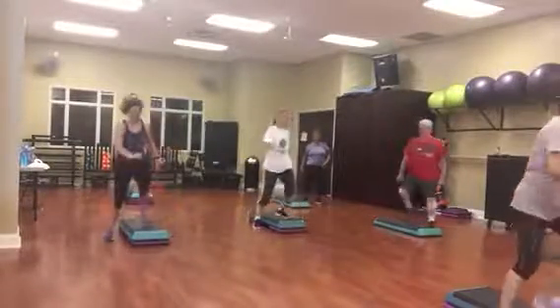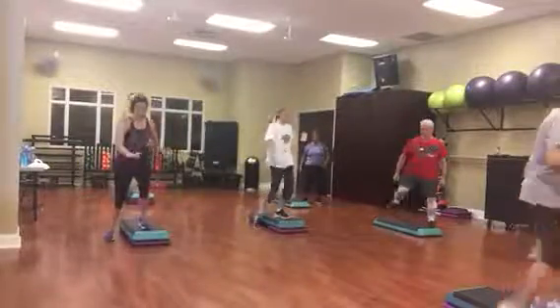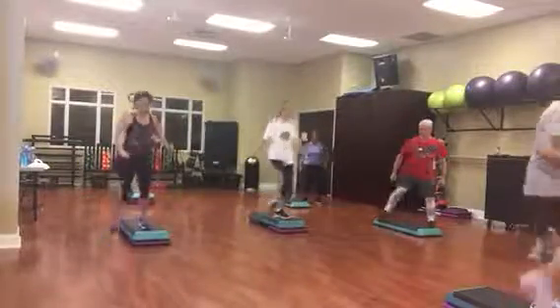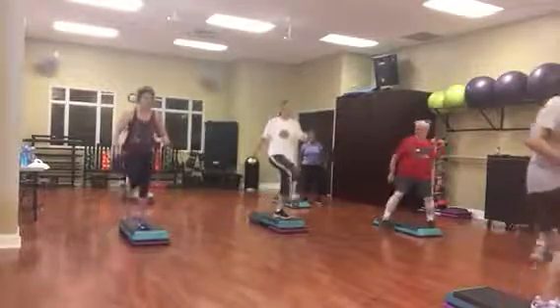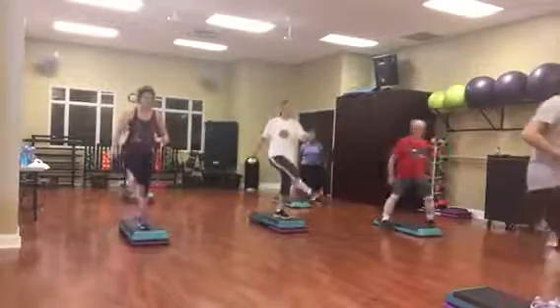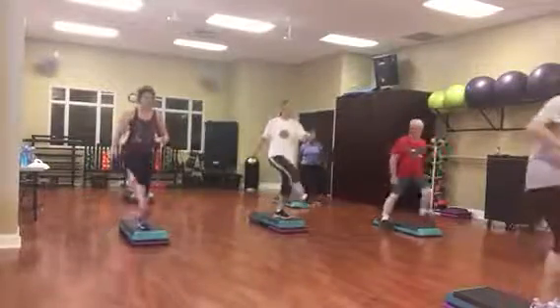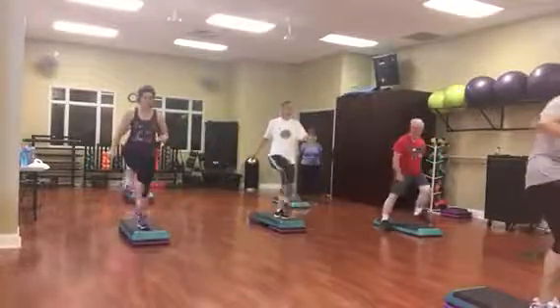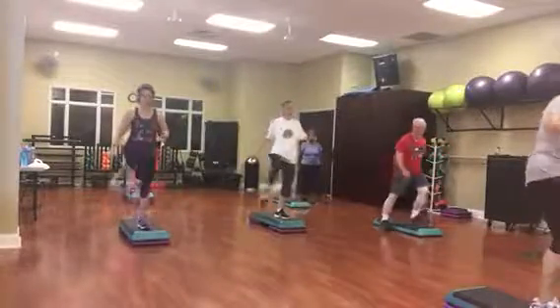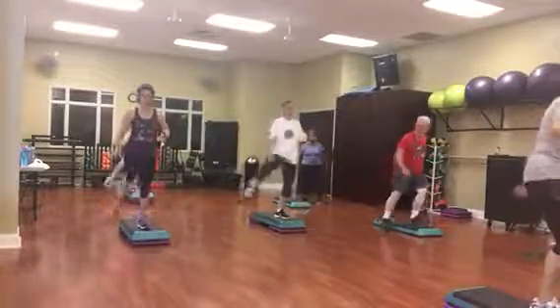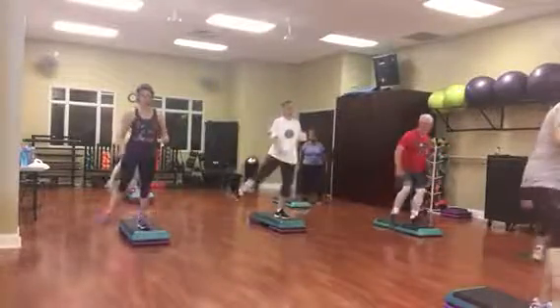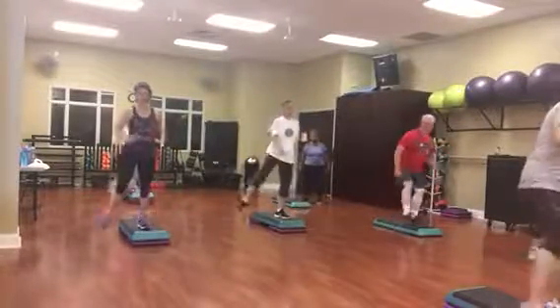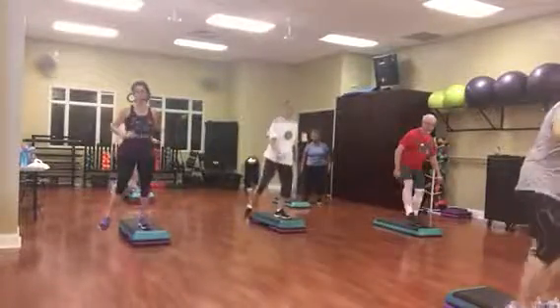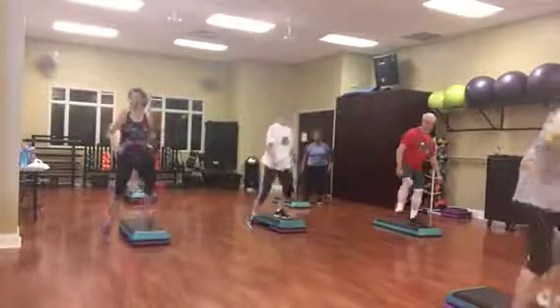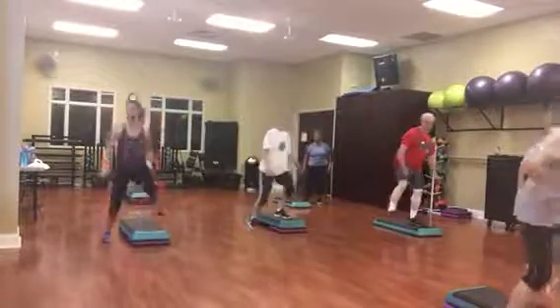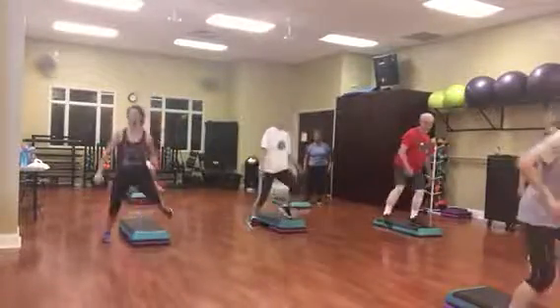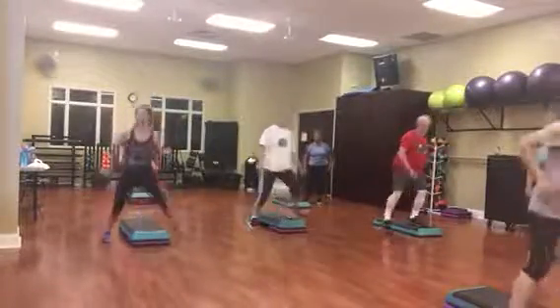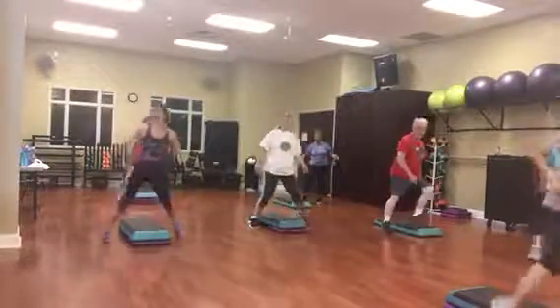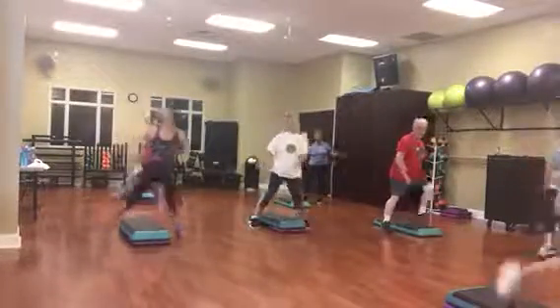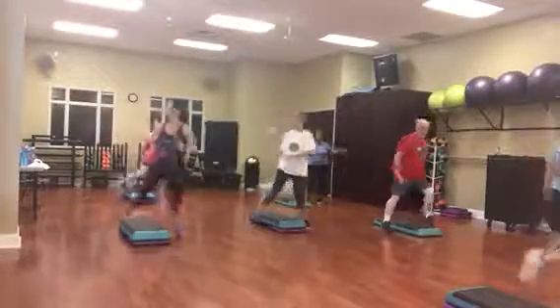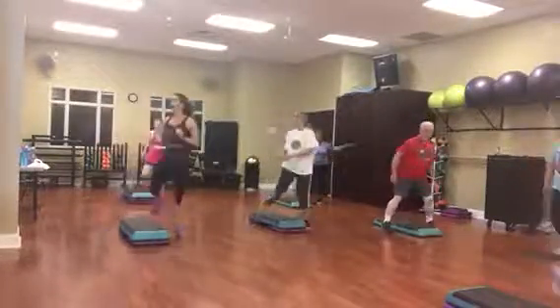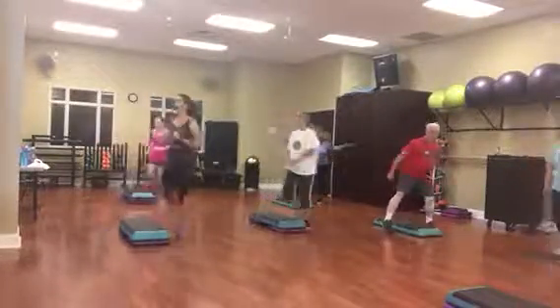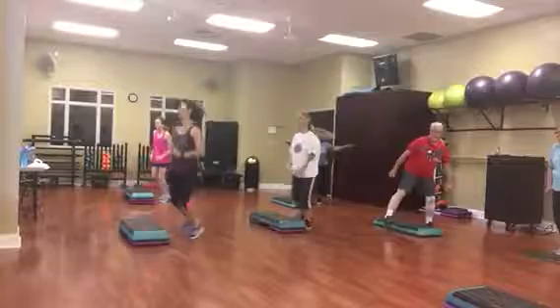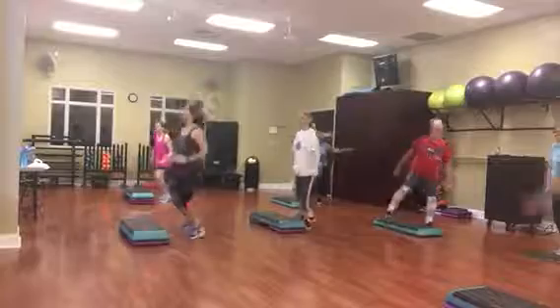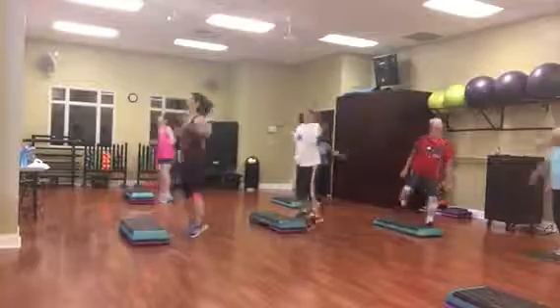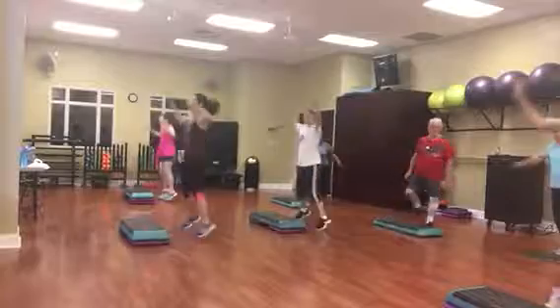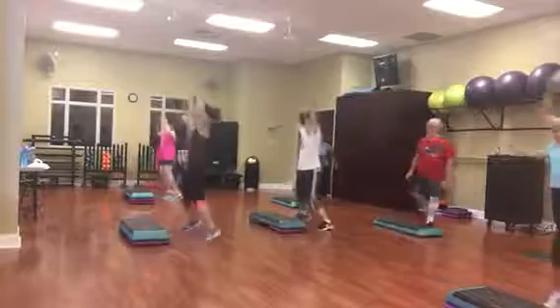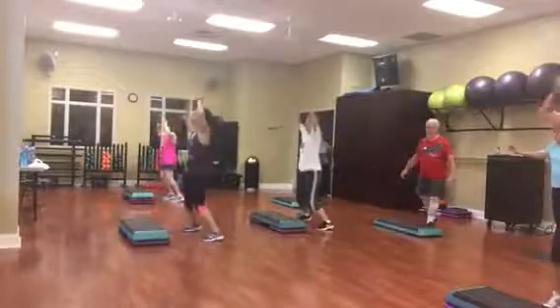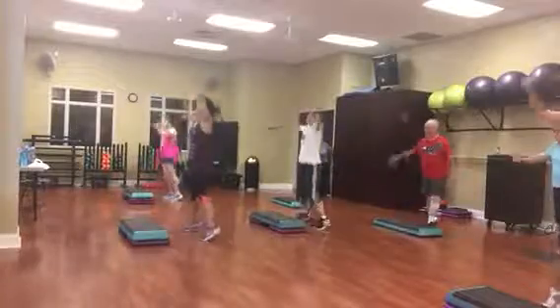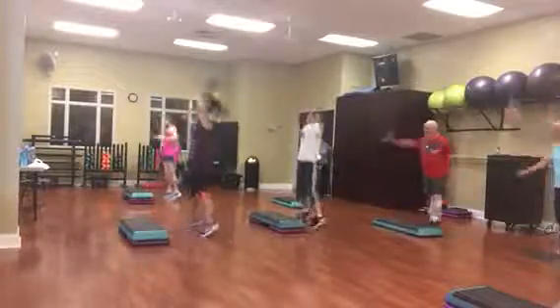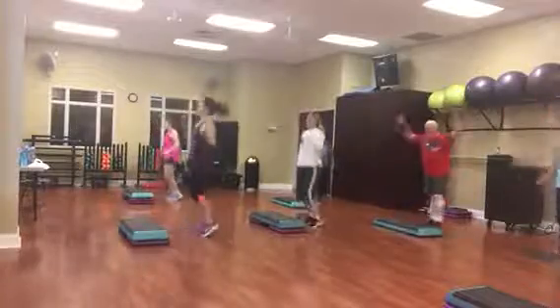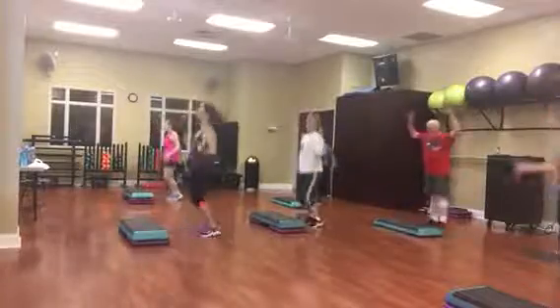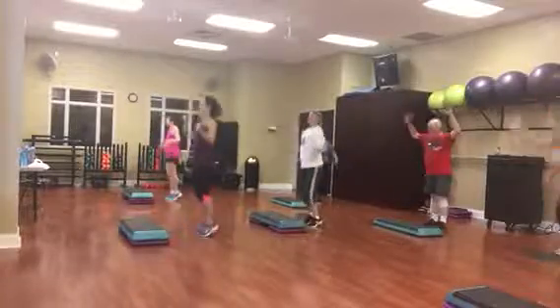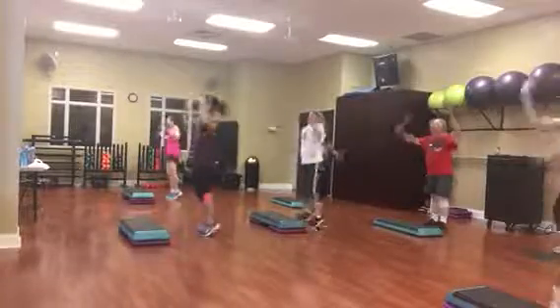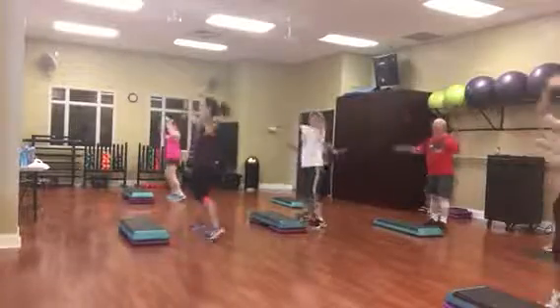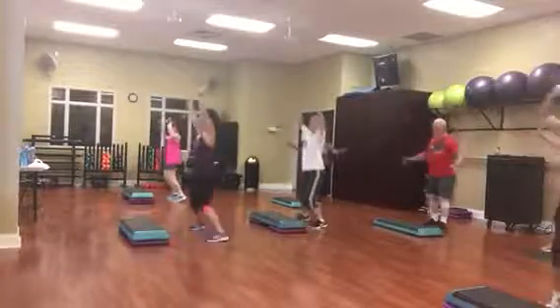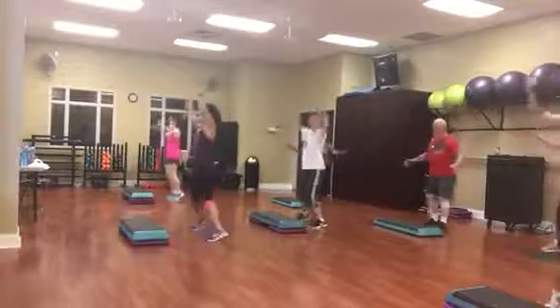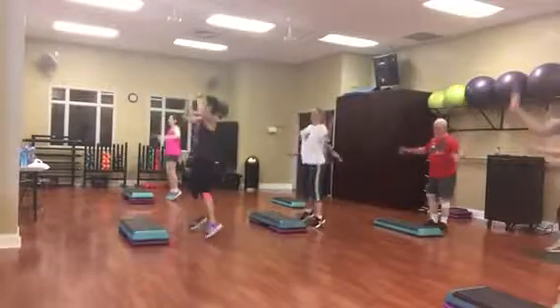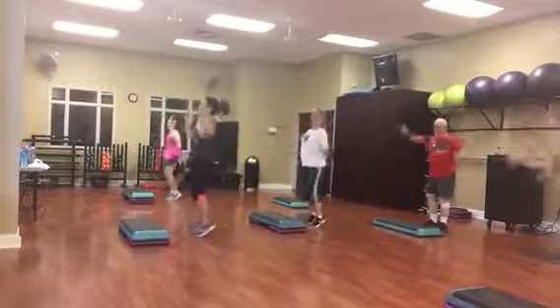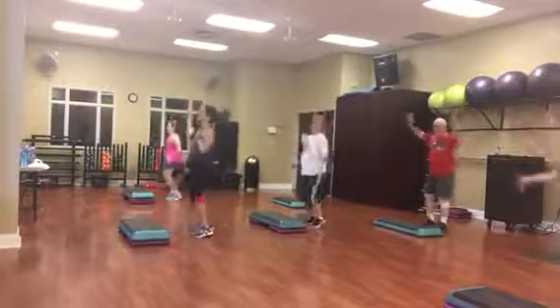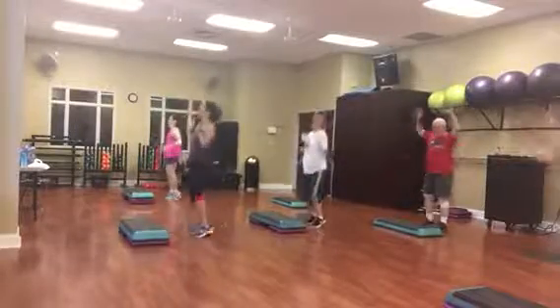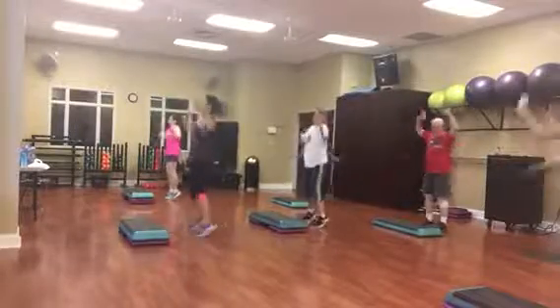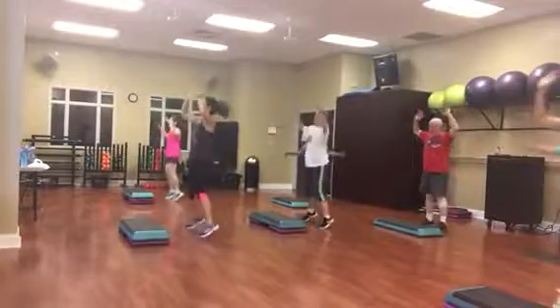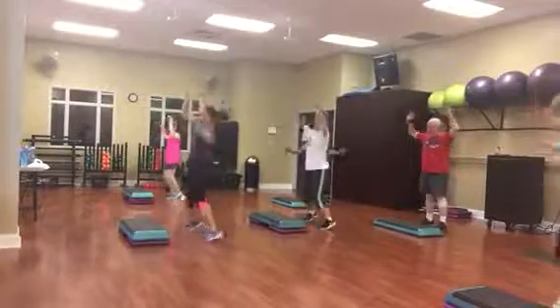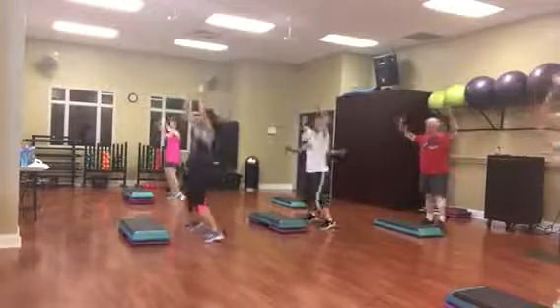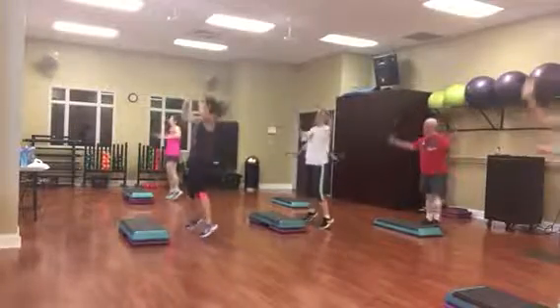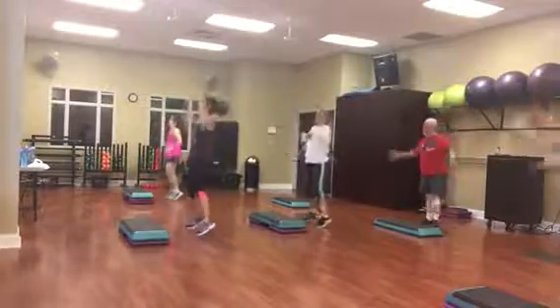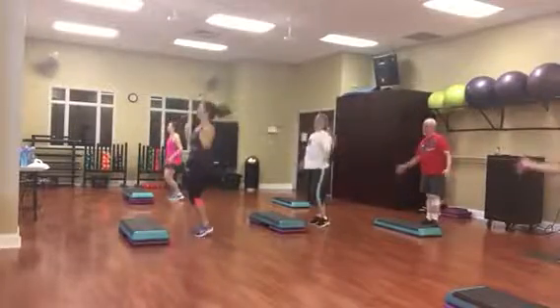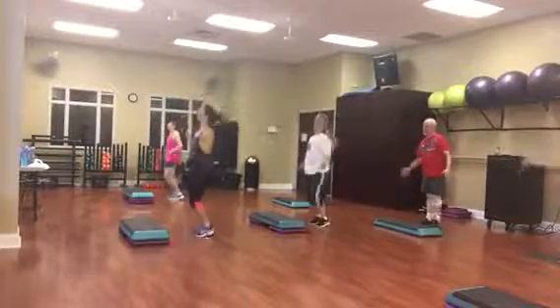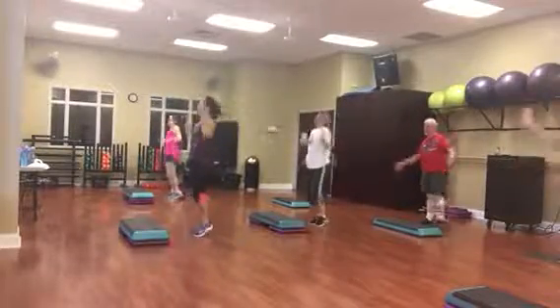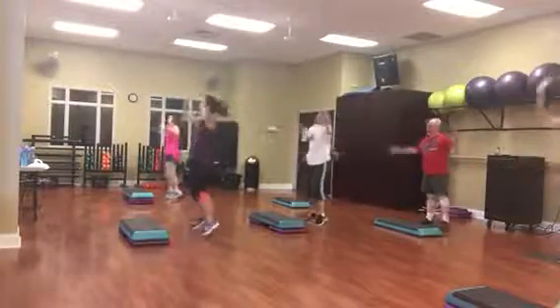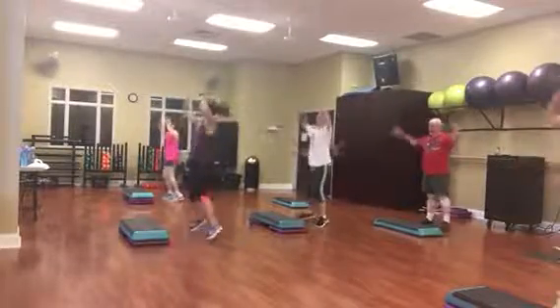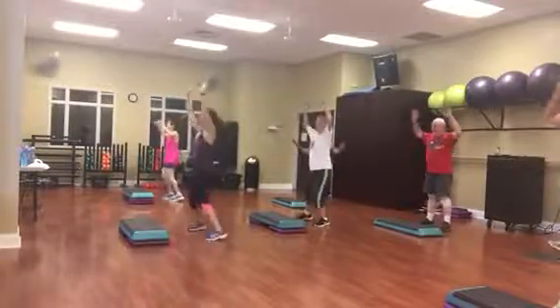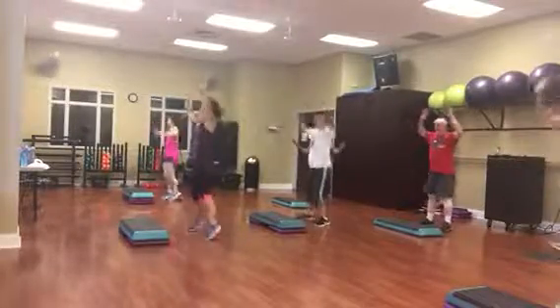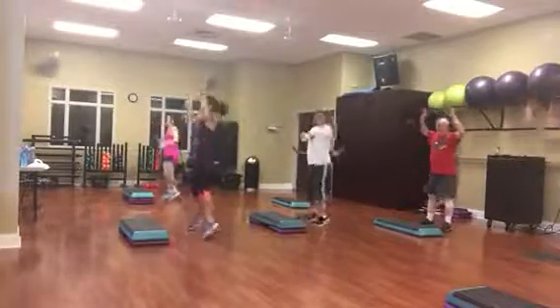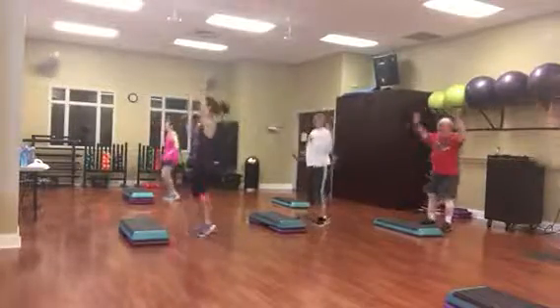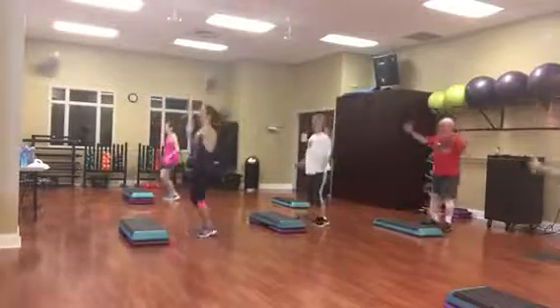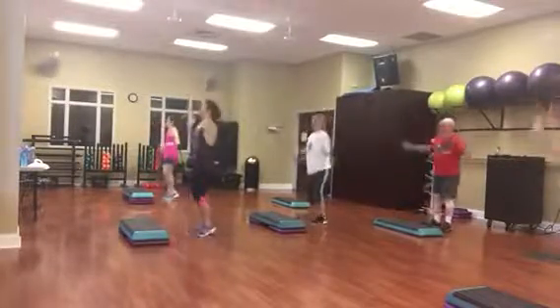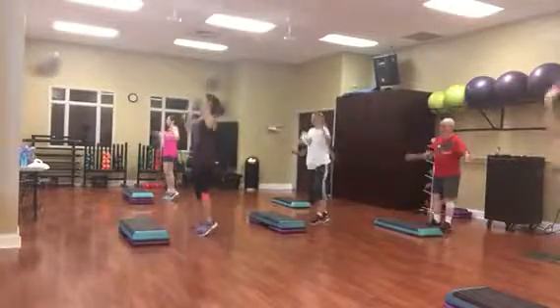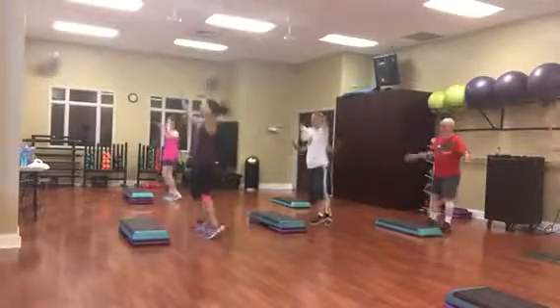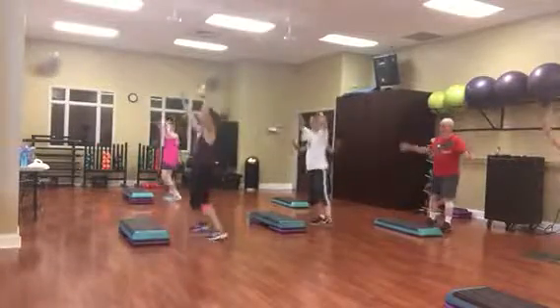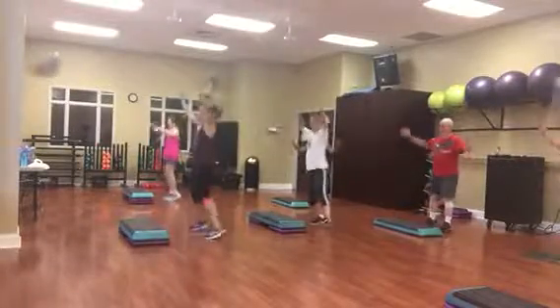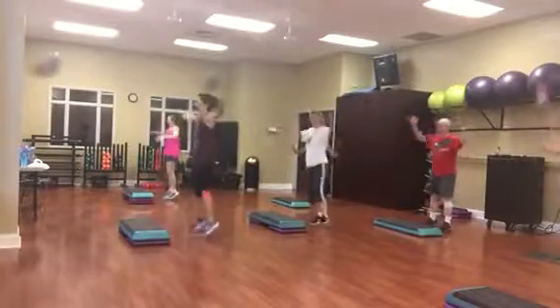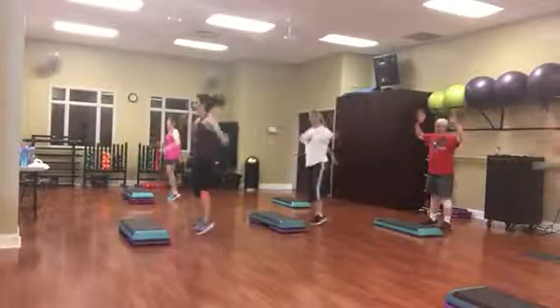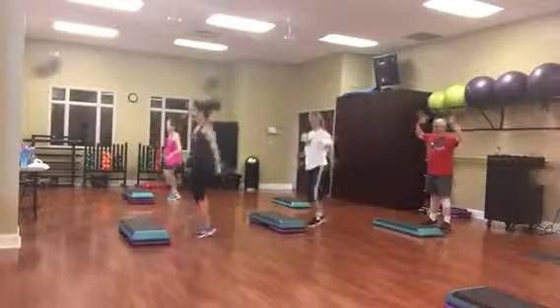One jack, hold the jack, tap the right leg.